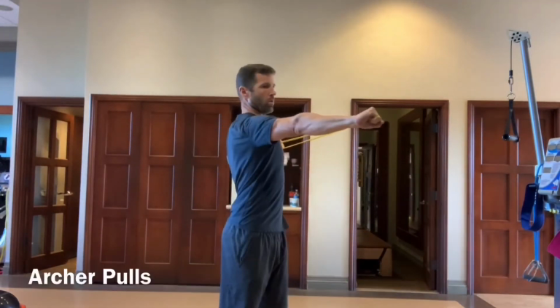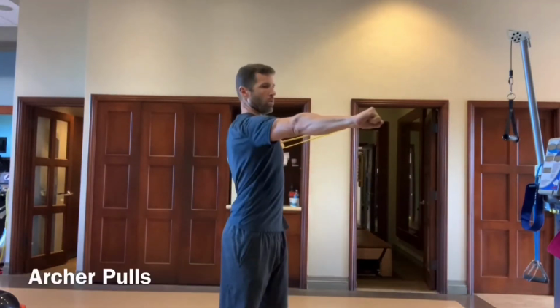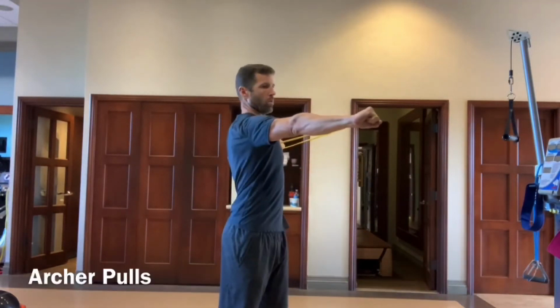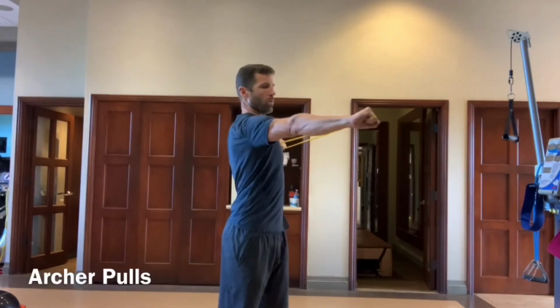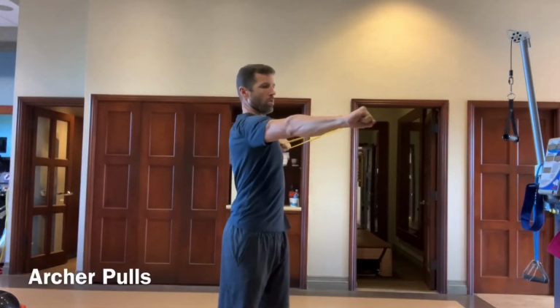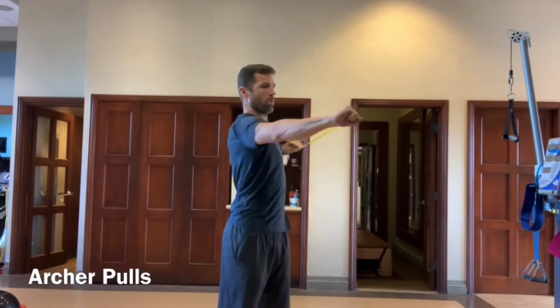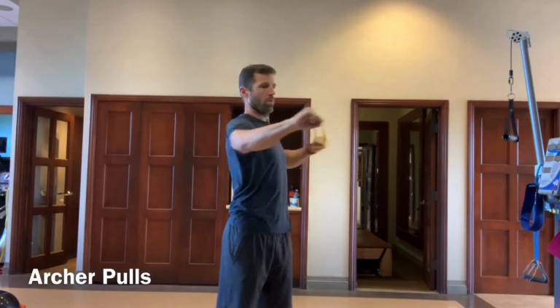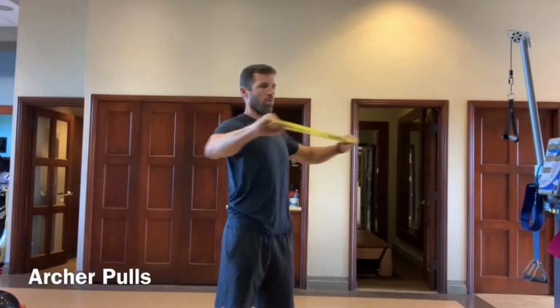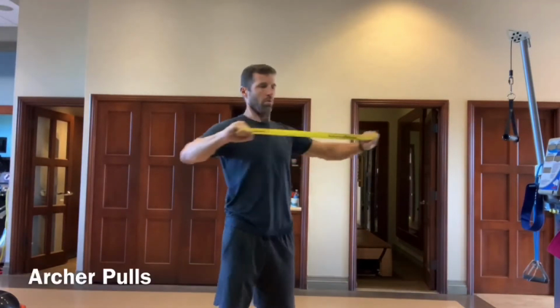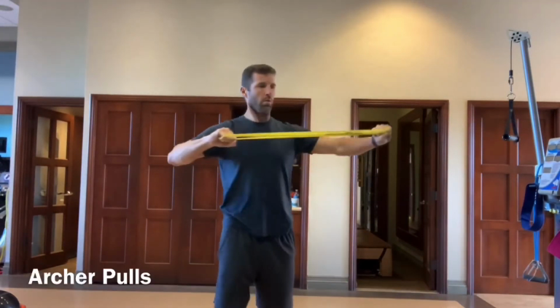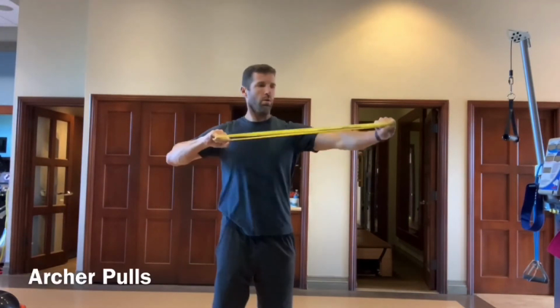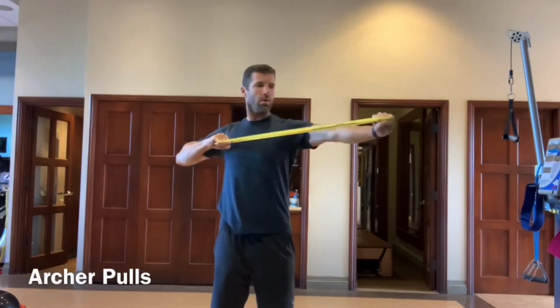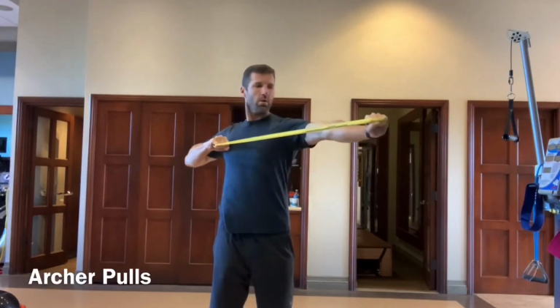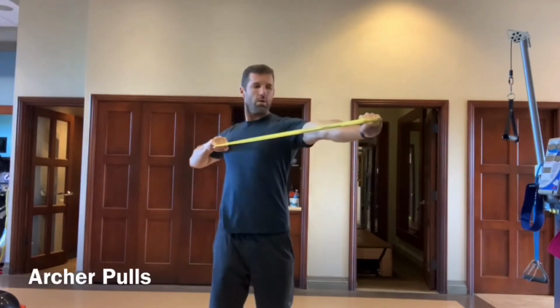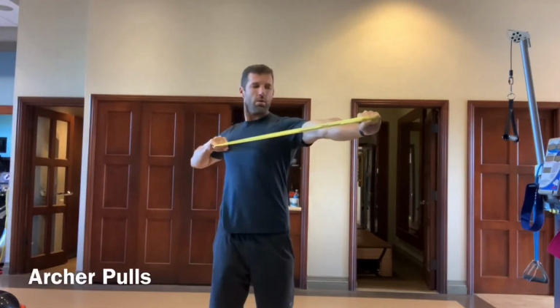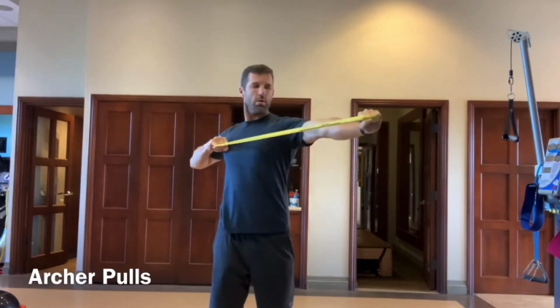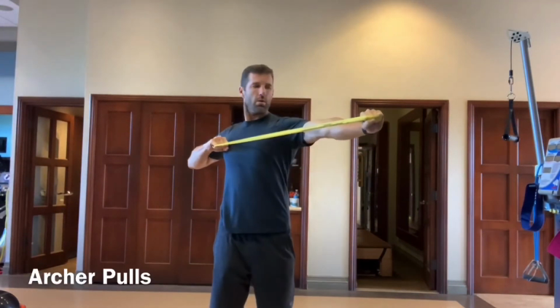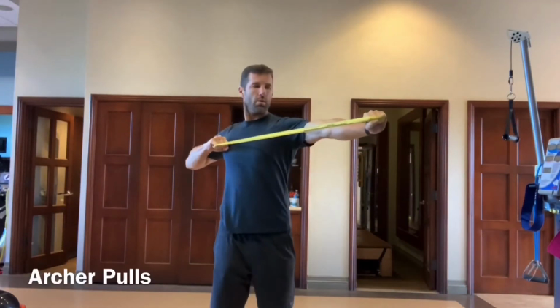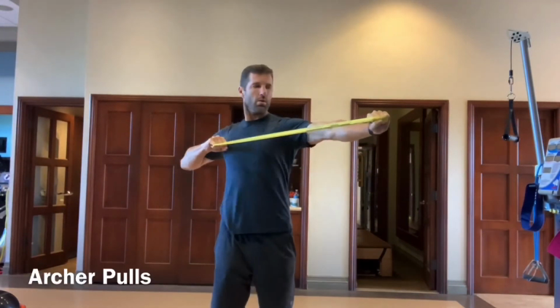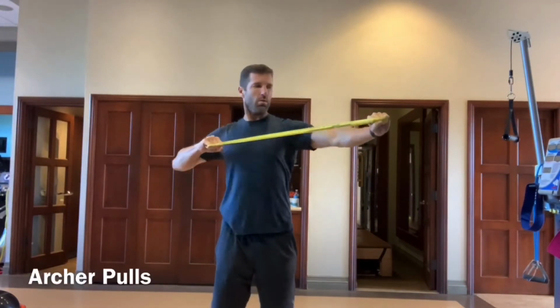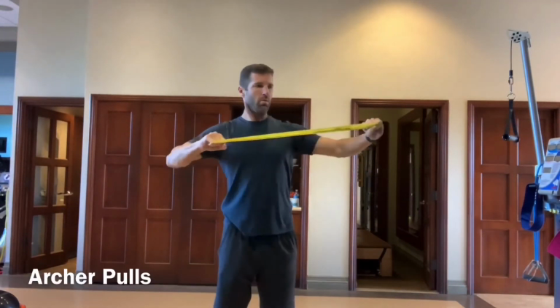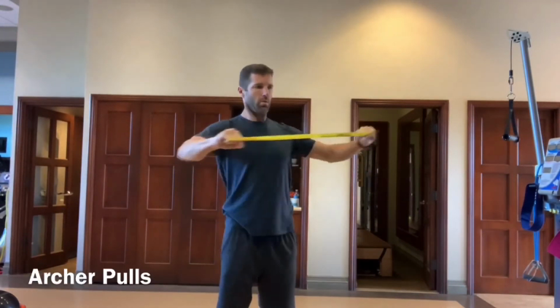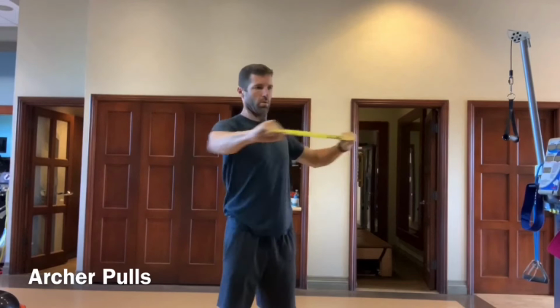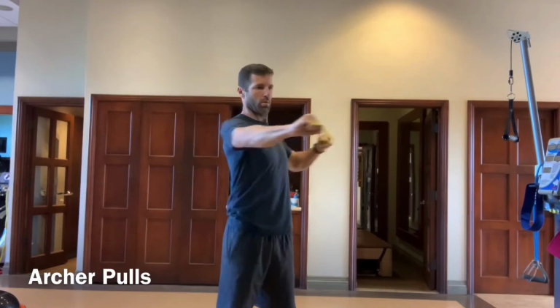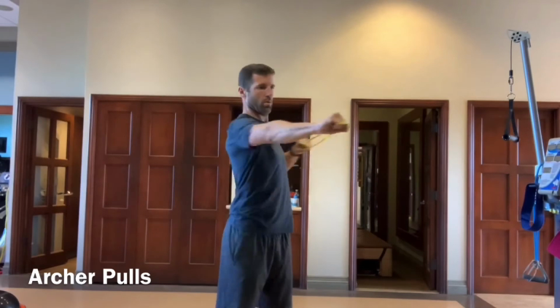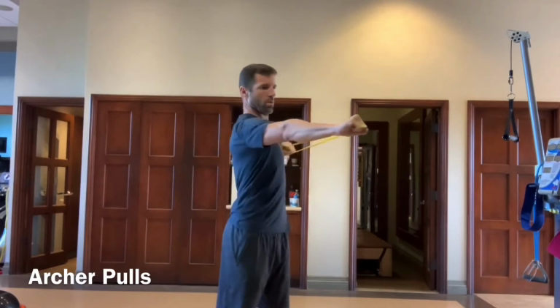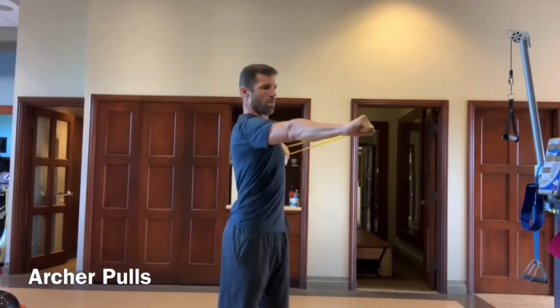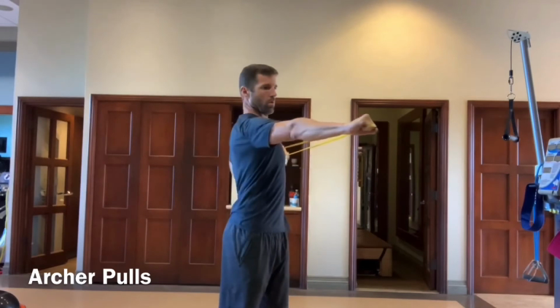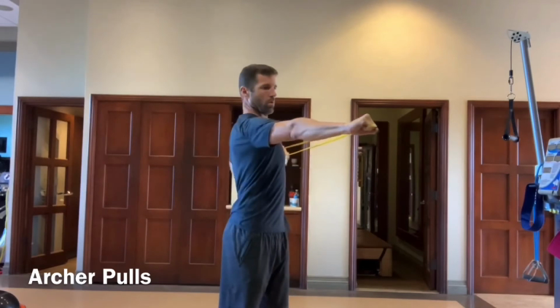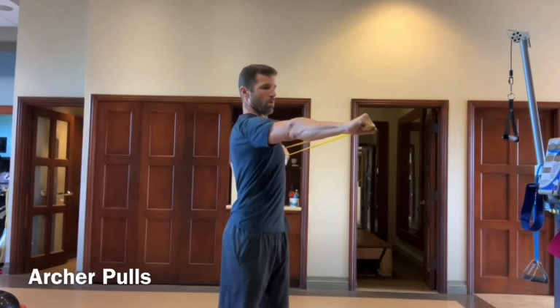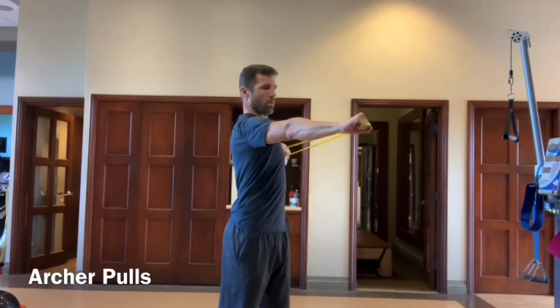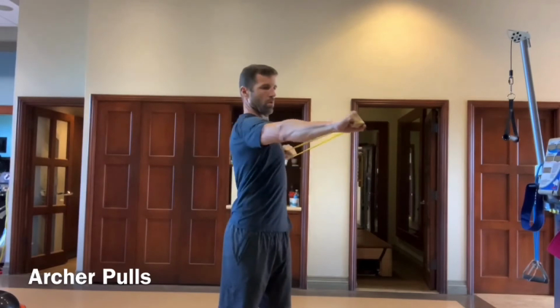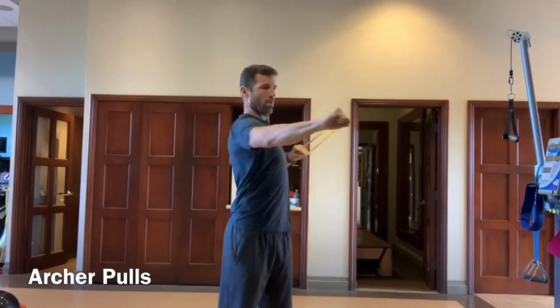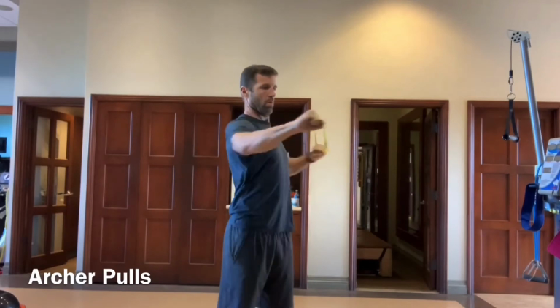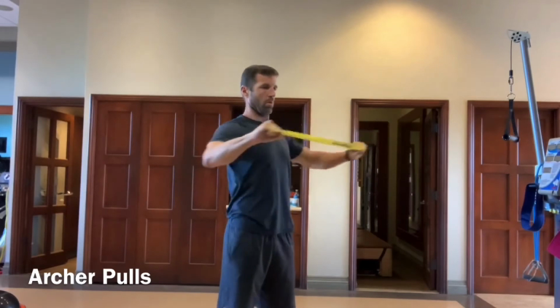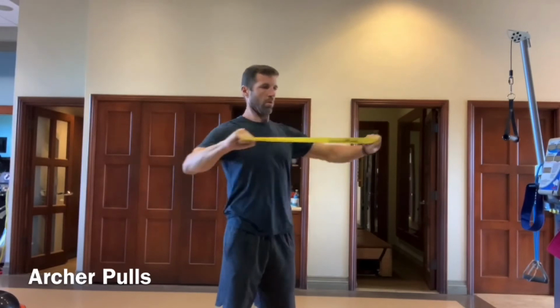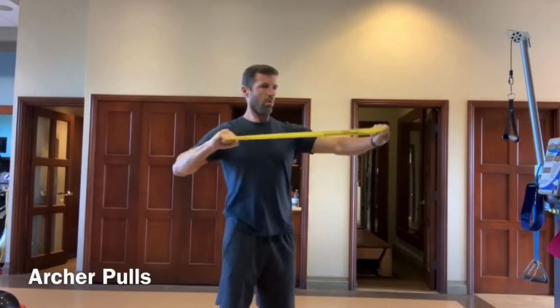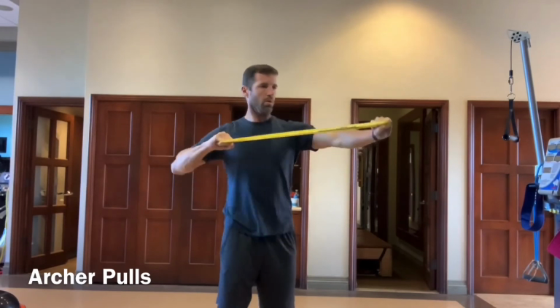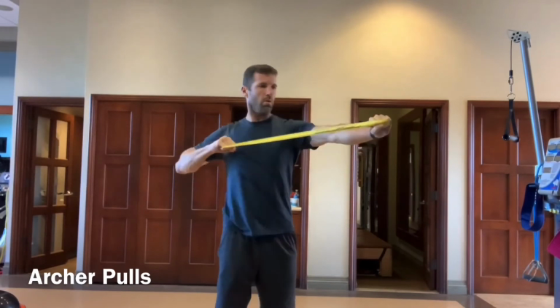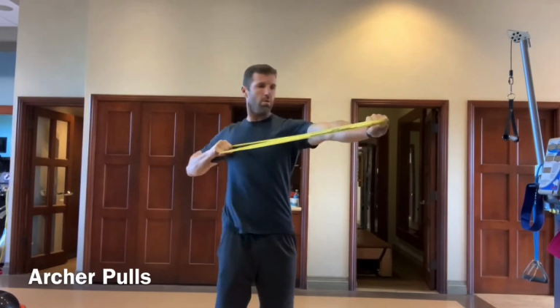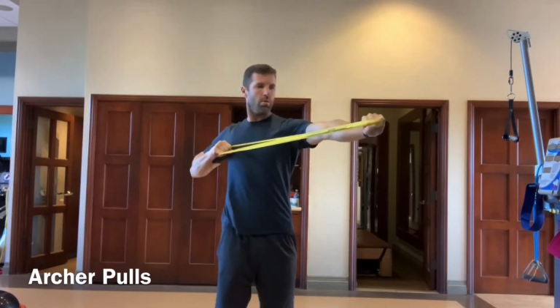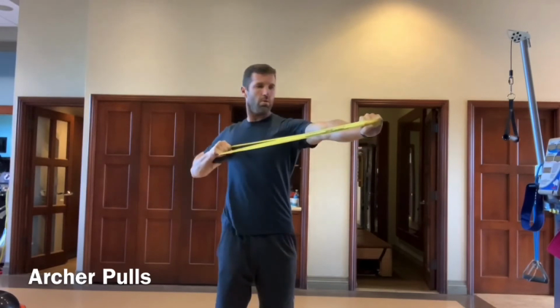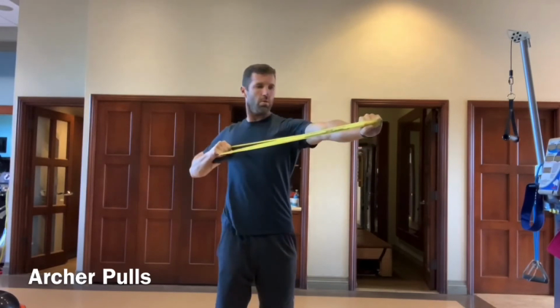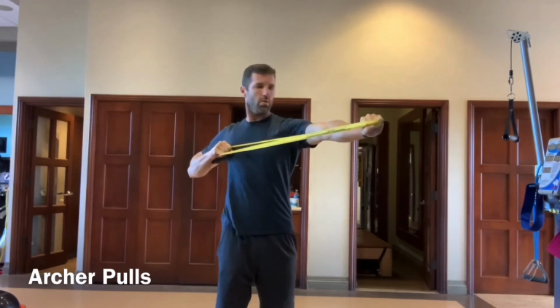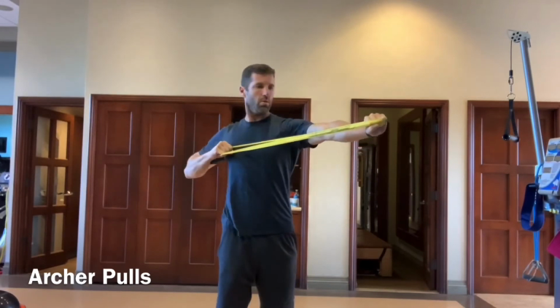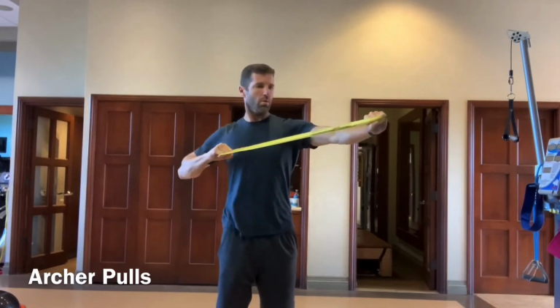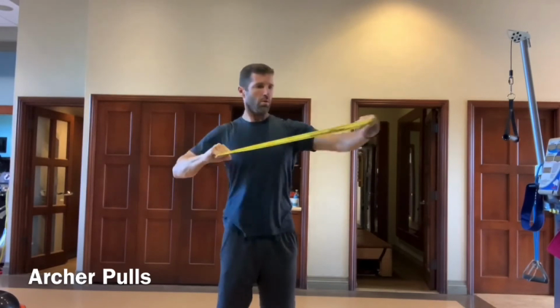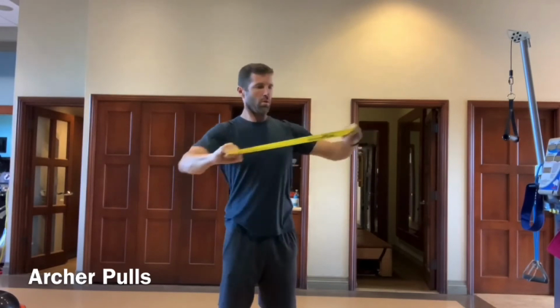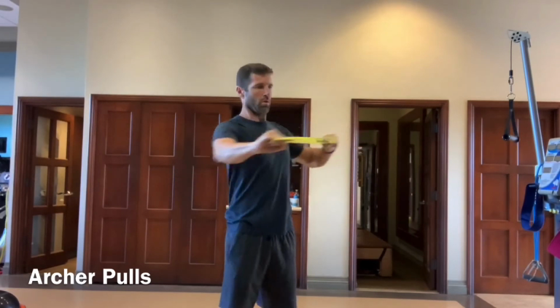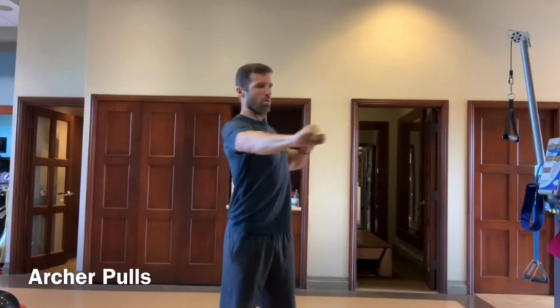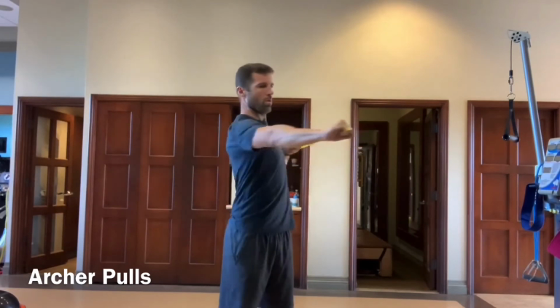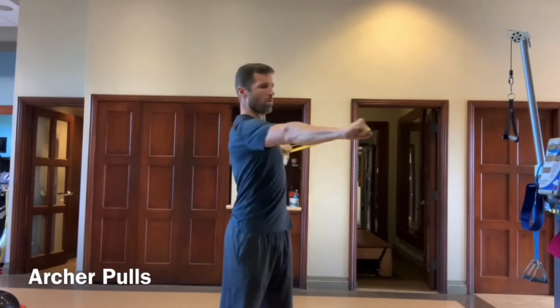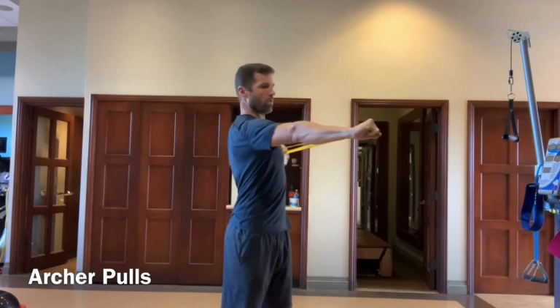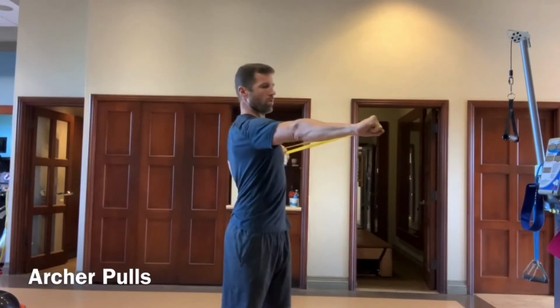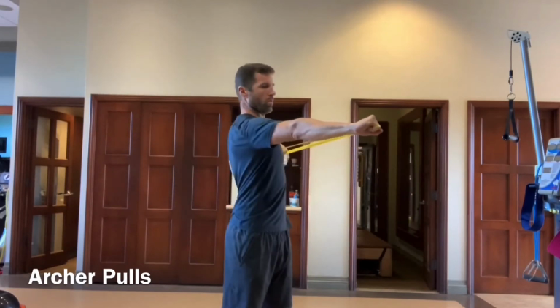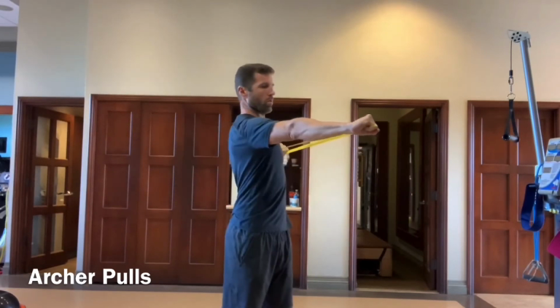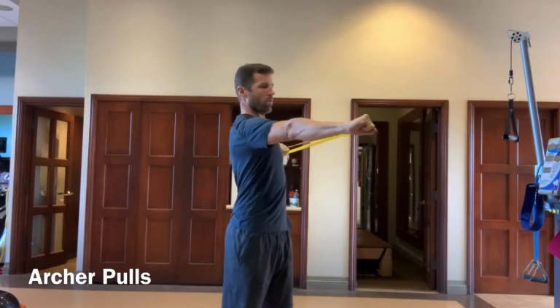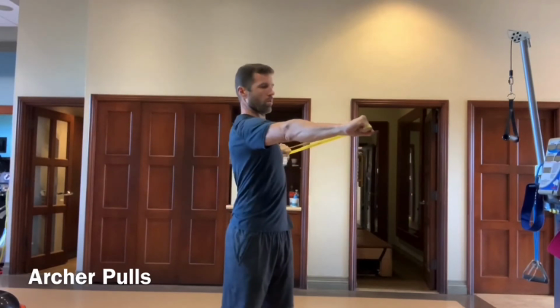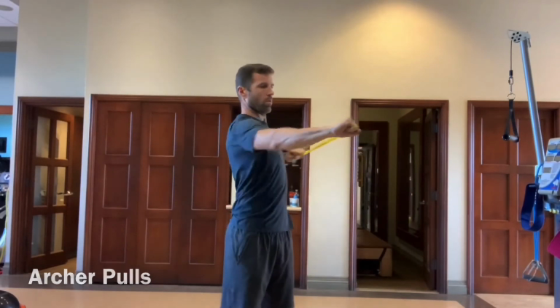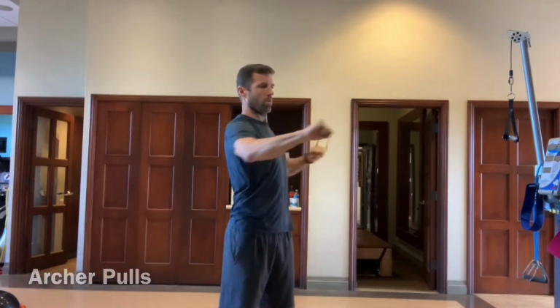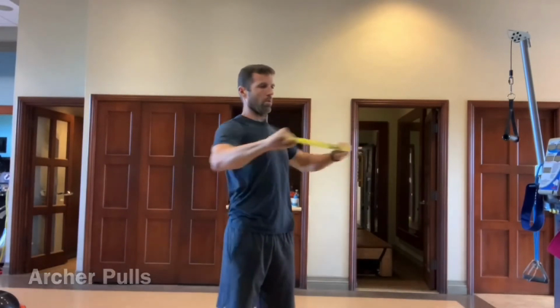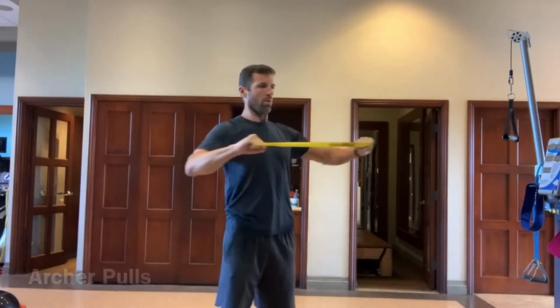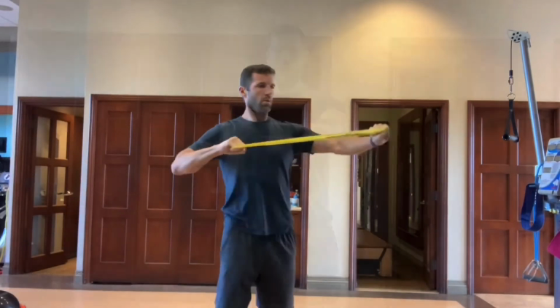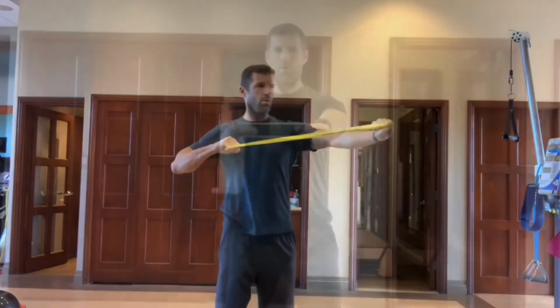Now we're going to be into the alternating archer pull. Try to lock out that front arm and really pull with the back of the other arm.